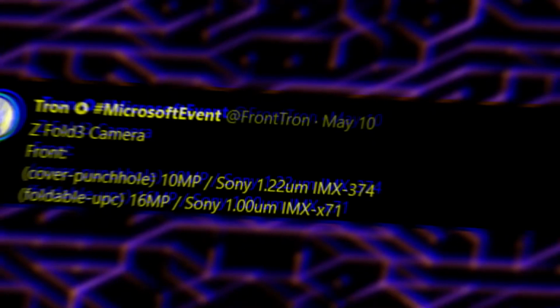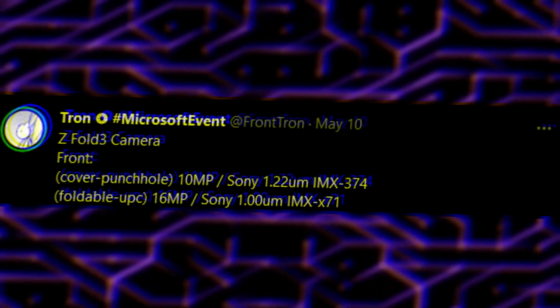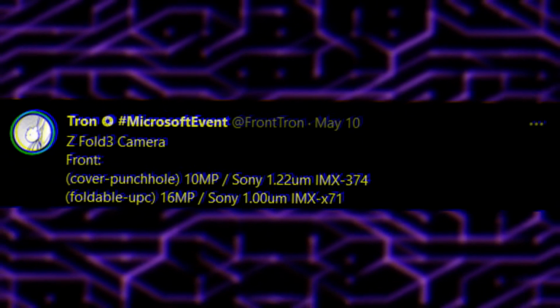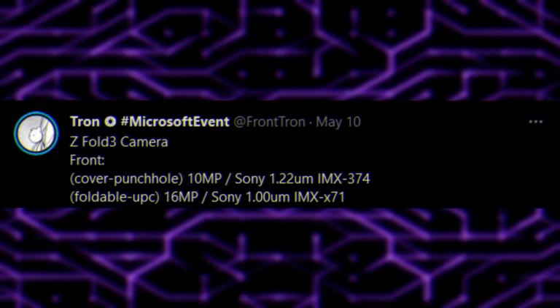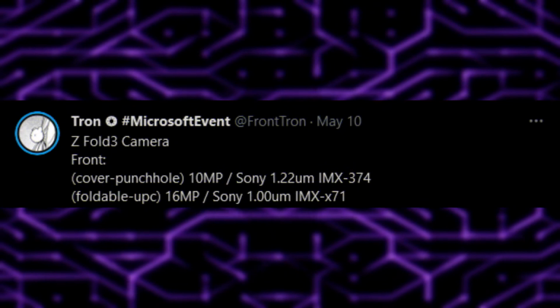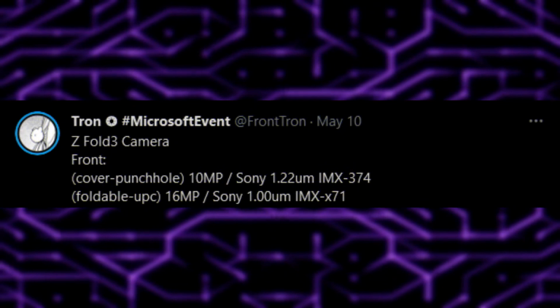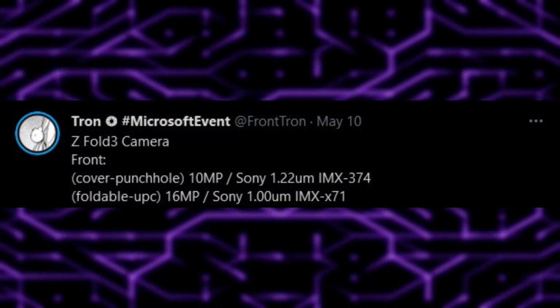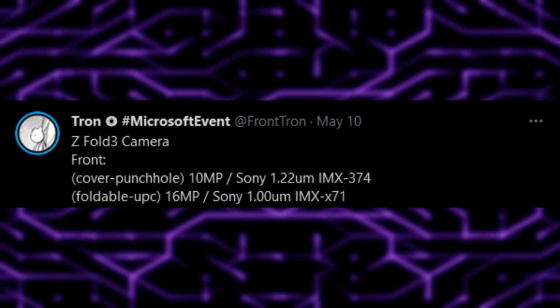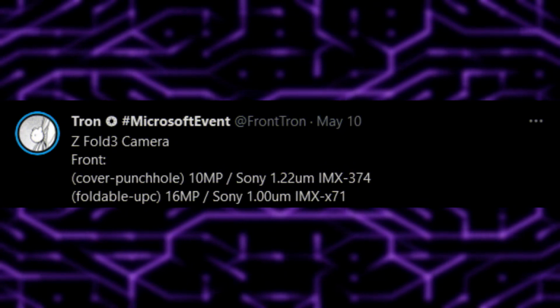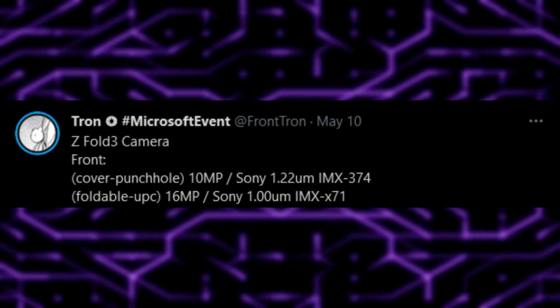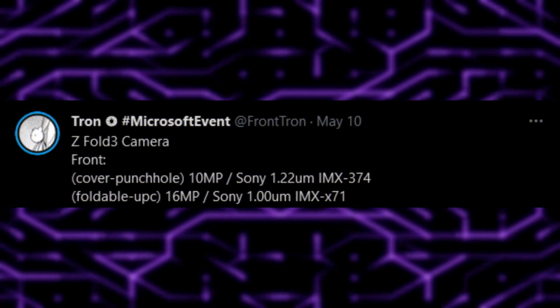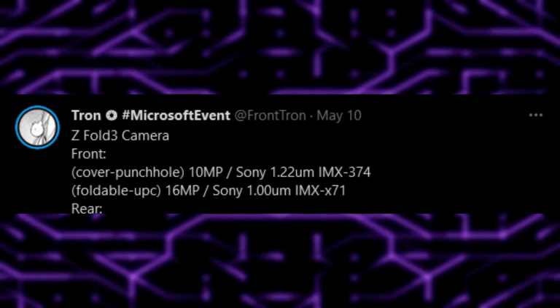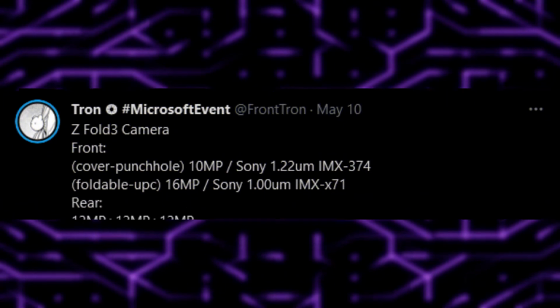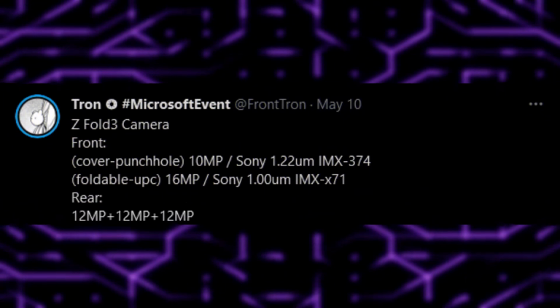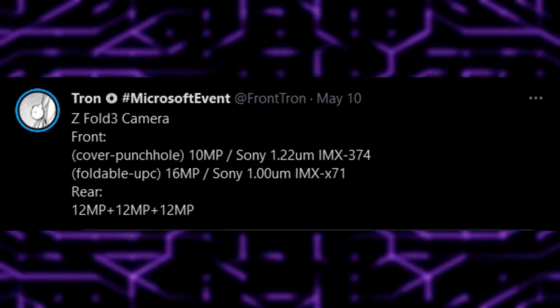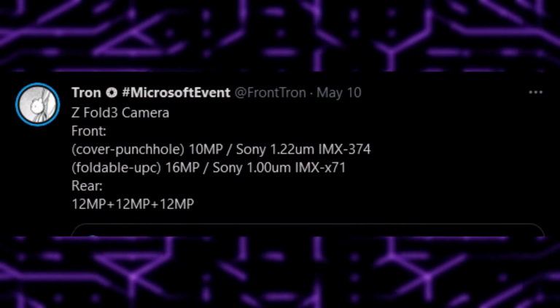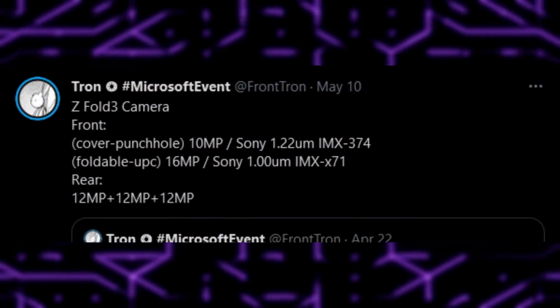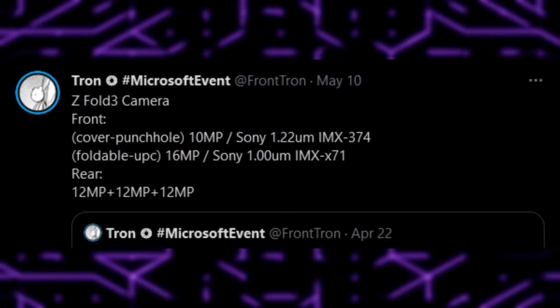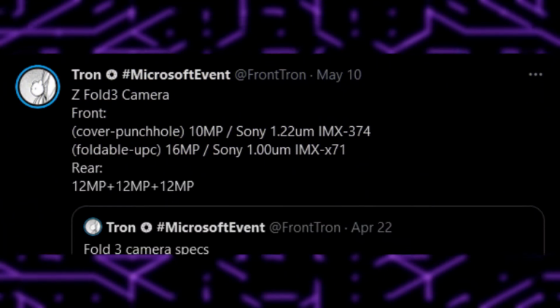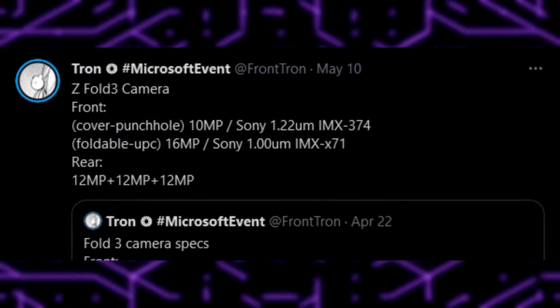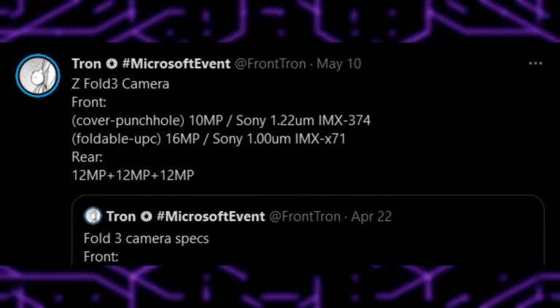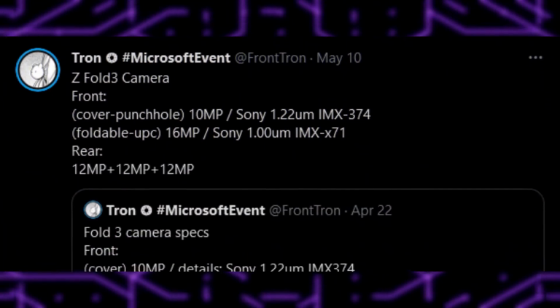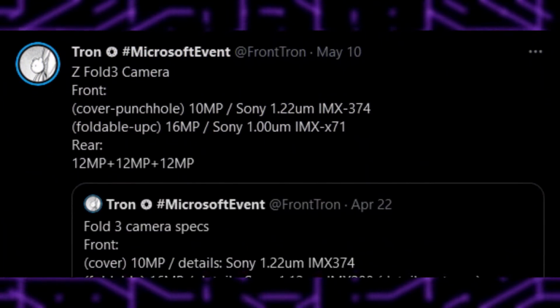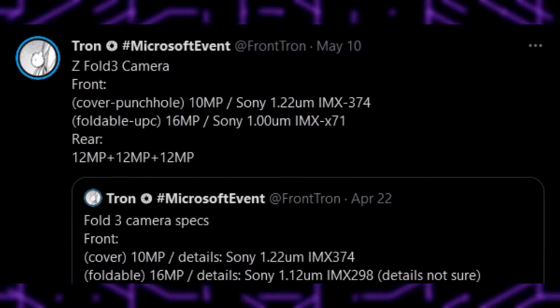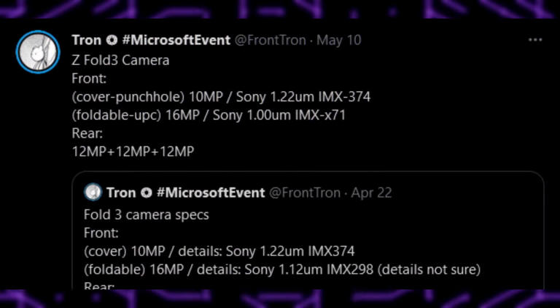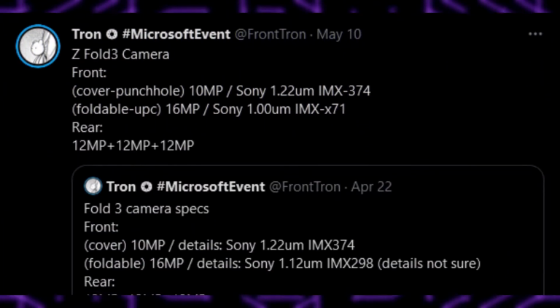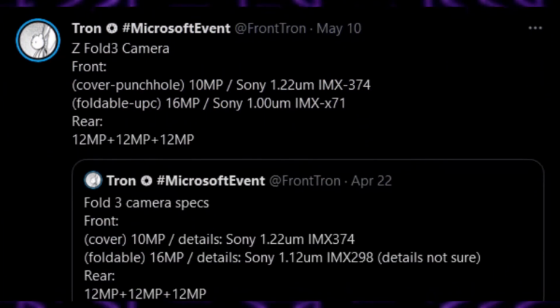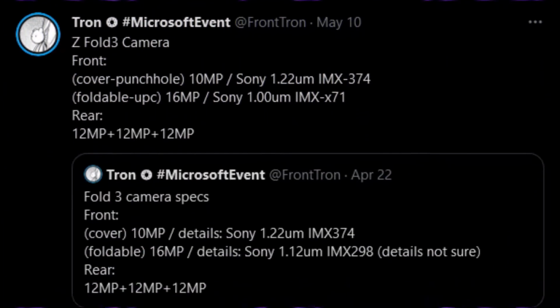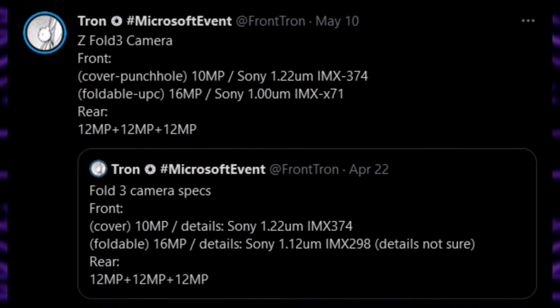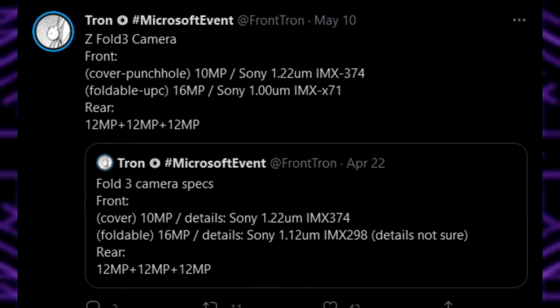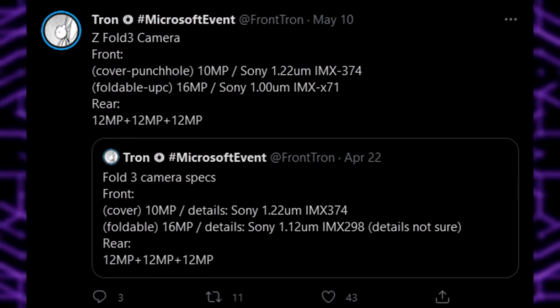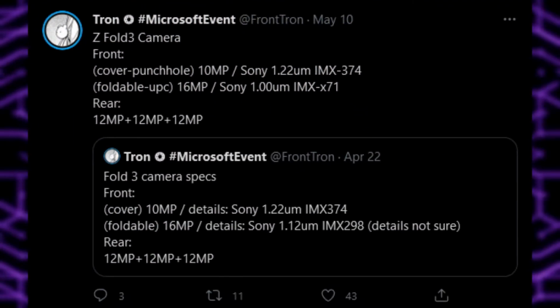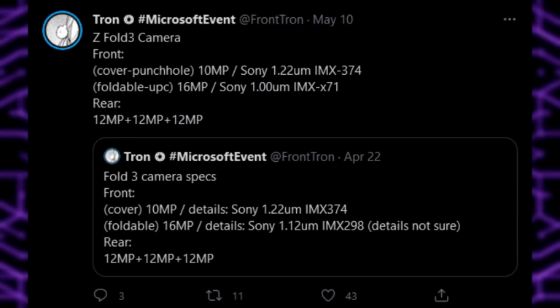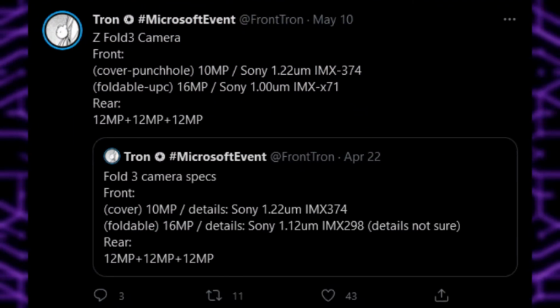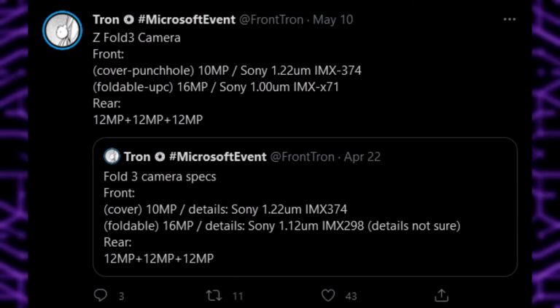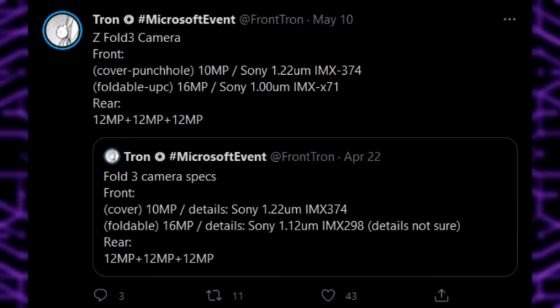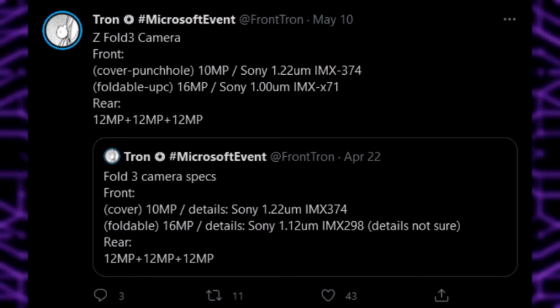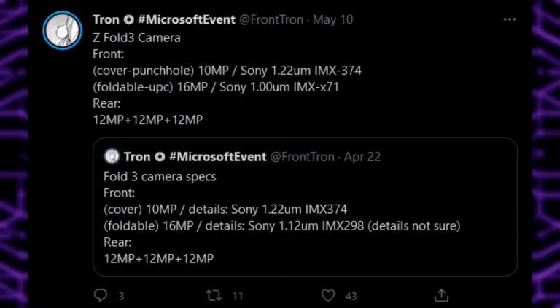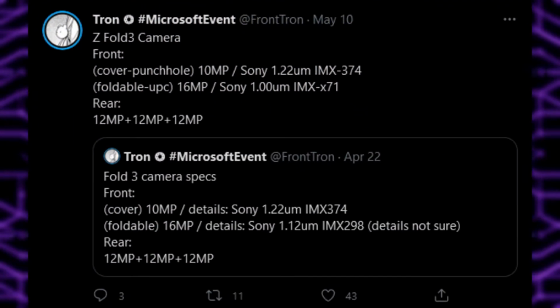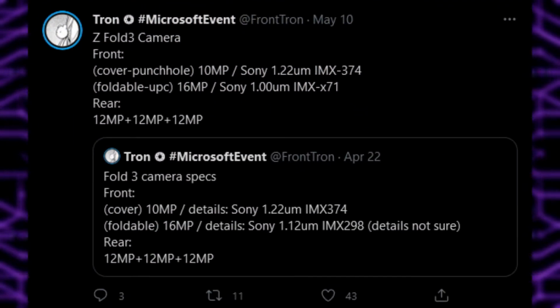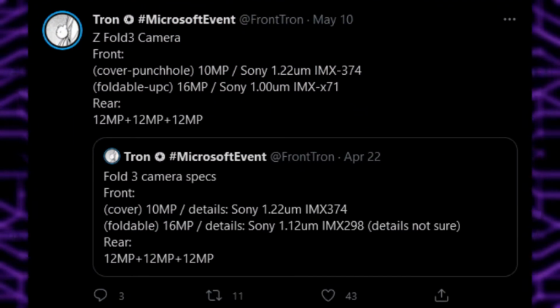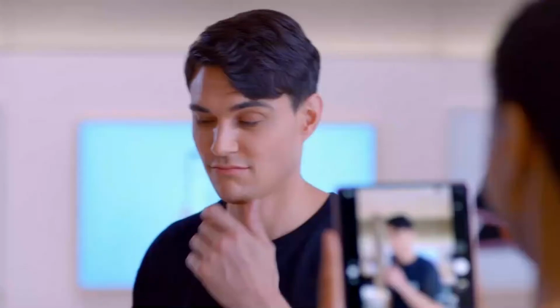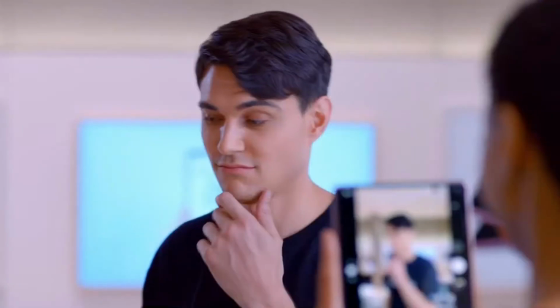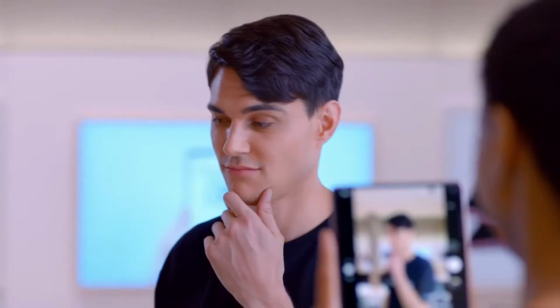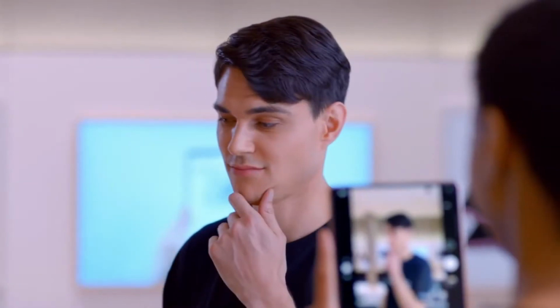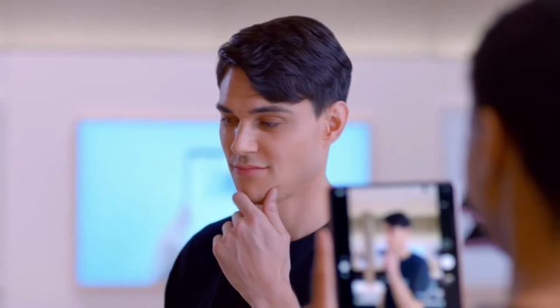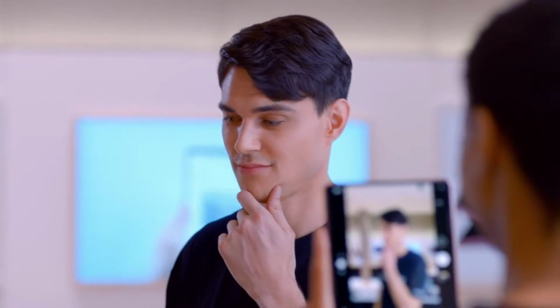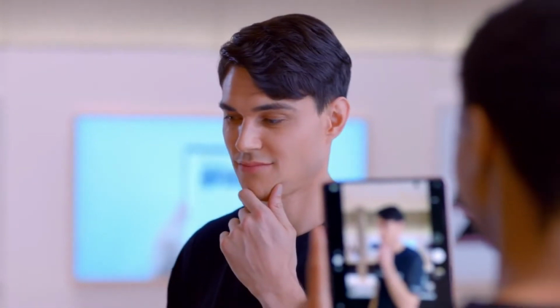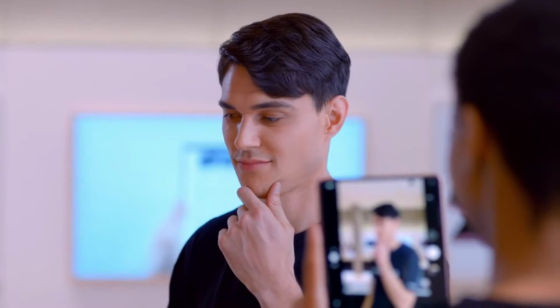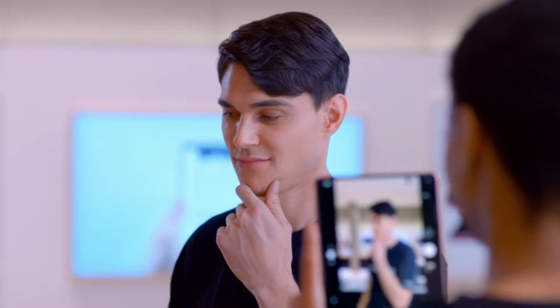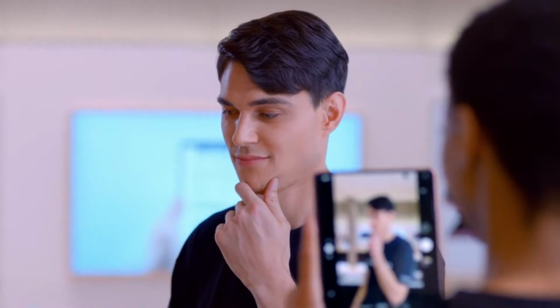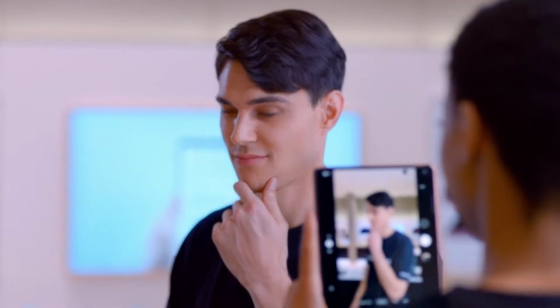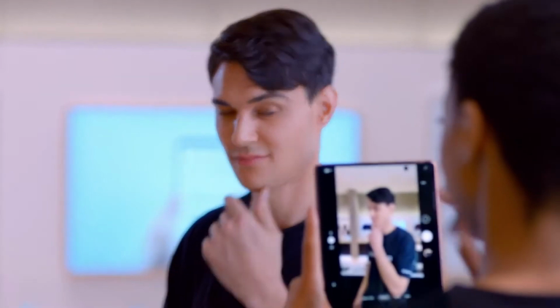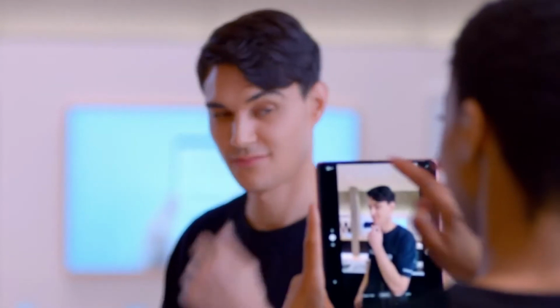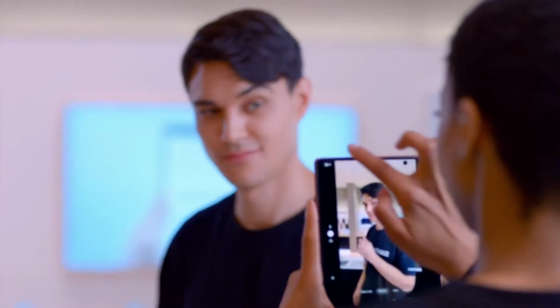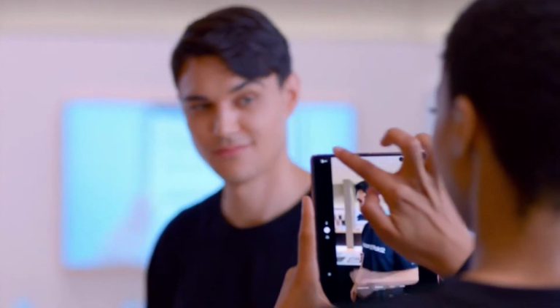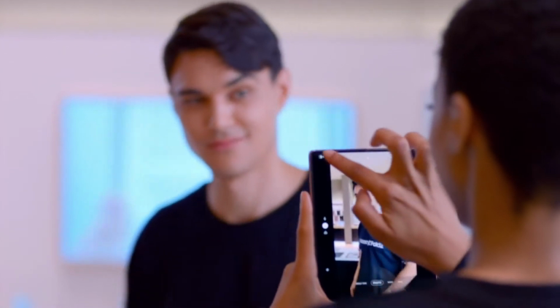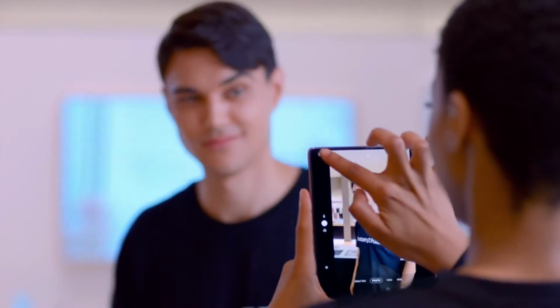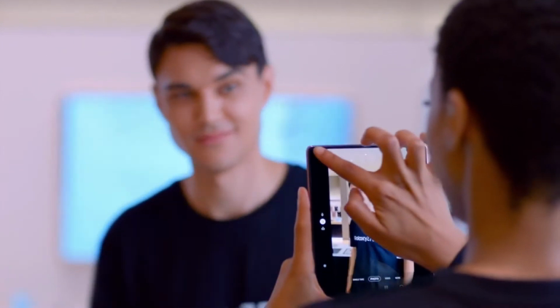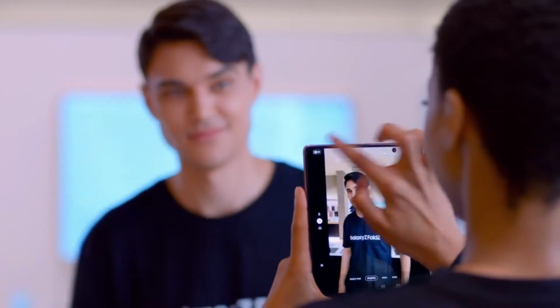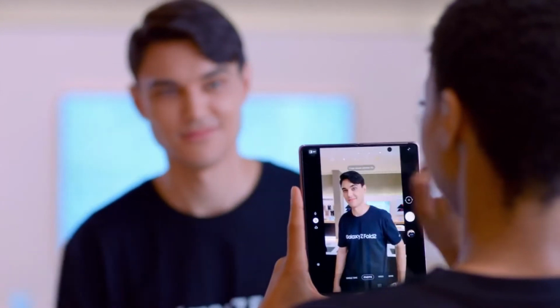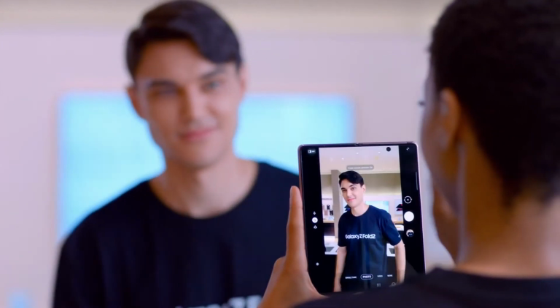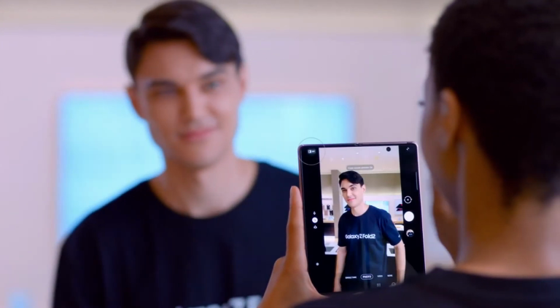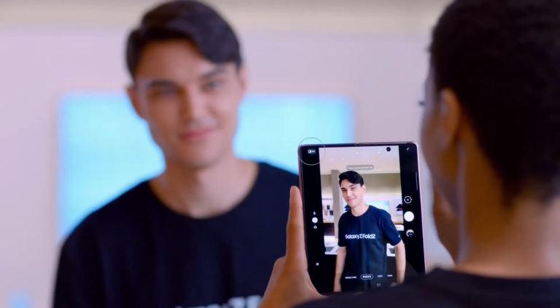On the back there is a triple camera setup which is 12 plus 12 plus 12 megapixels, same as last year. So no upgrades here at all.